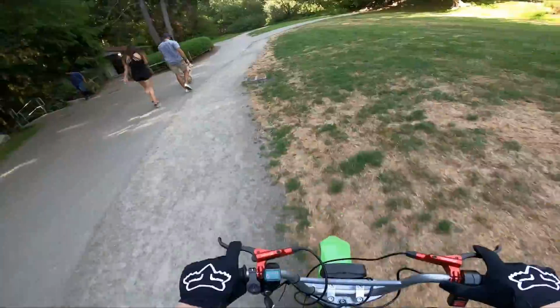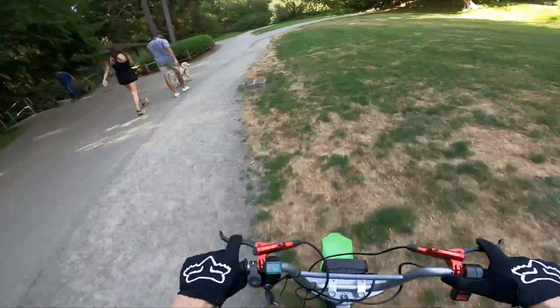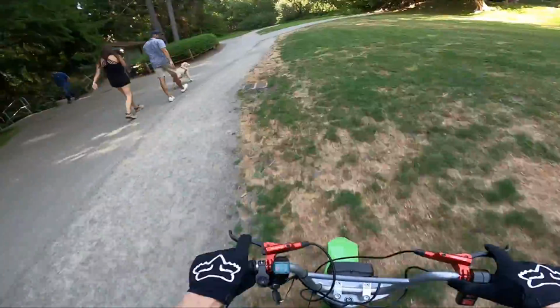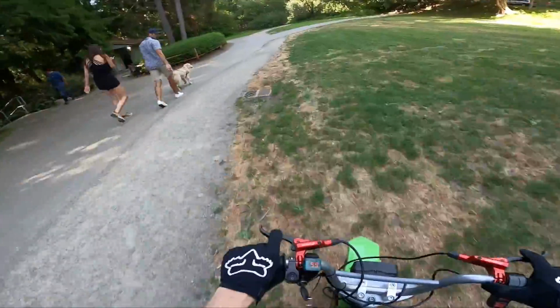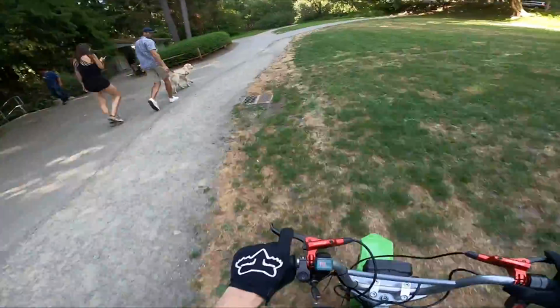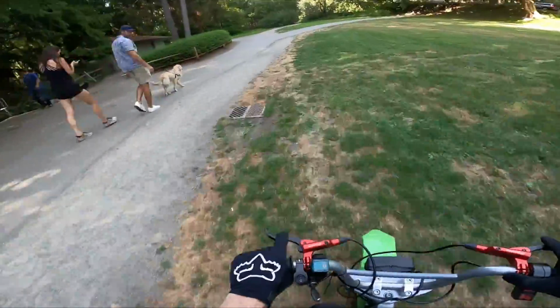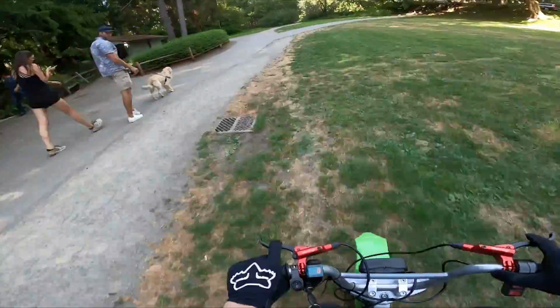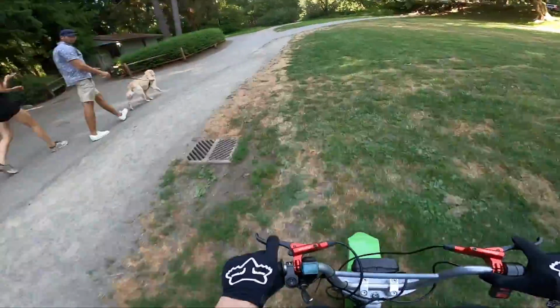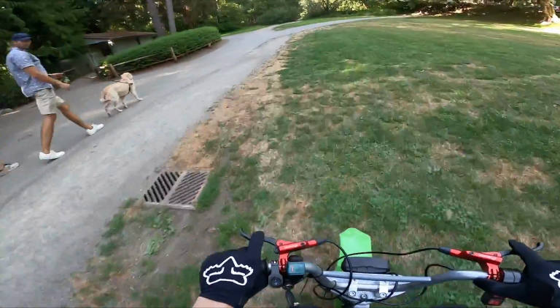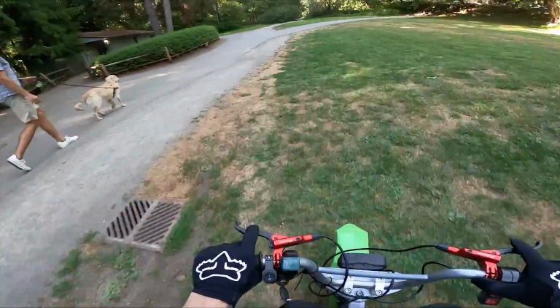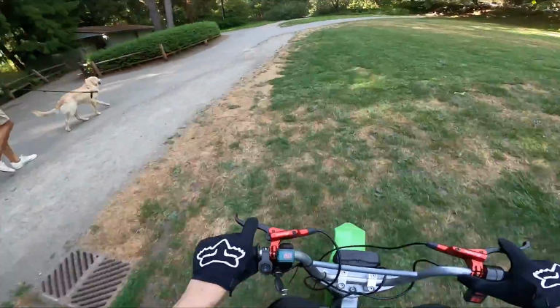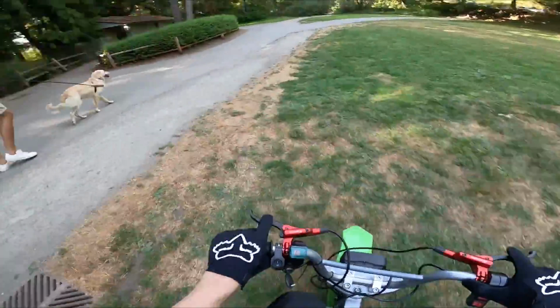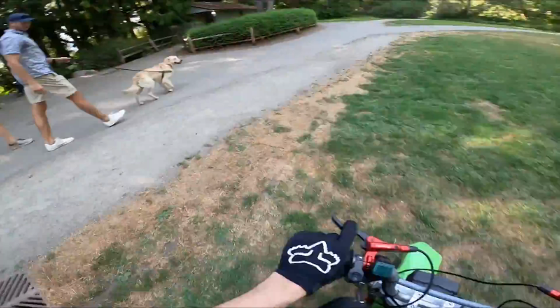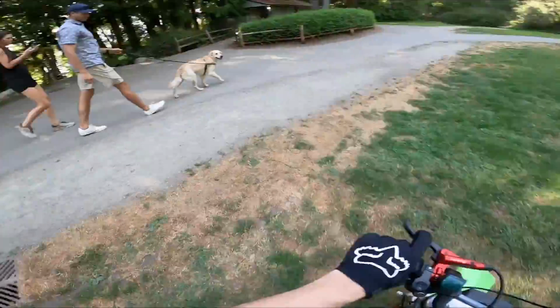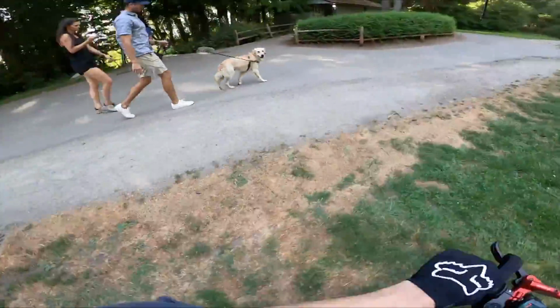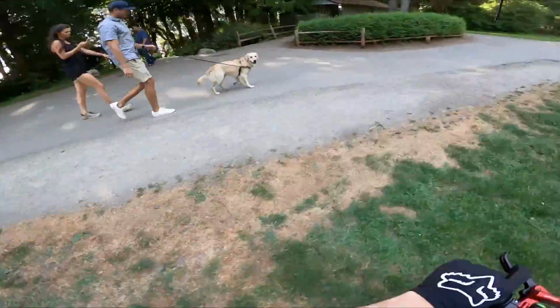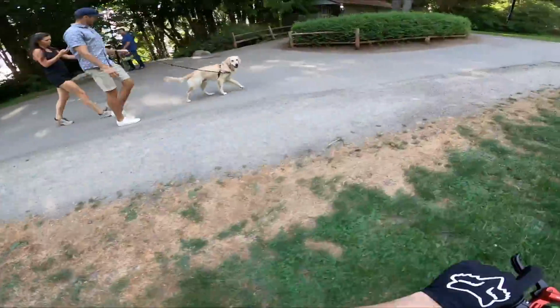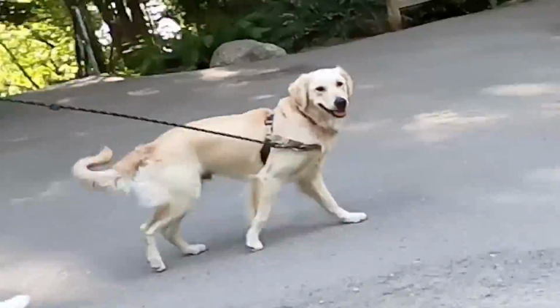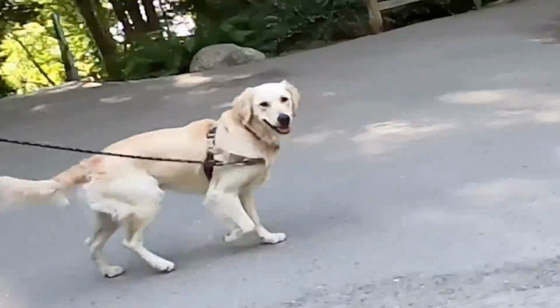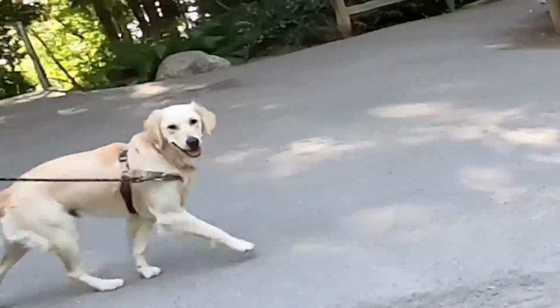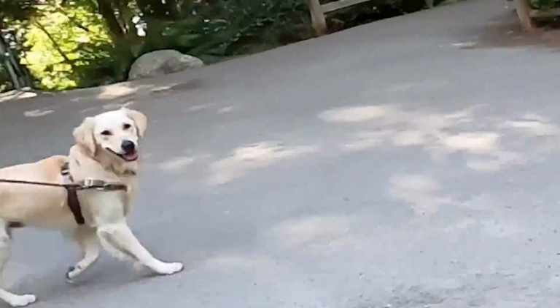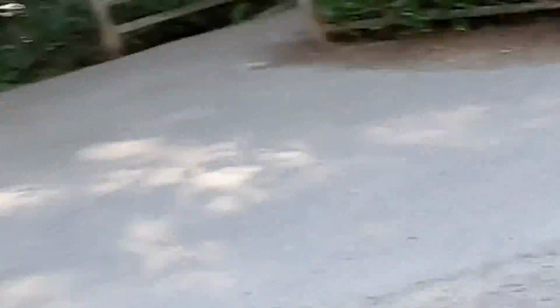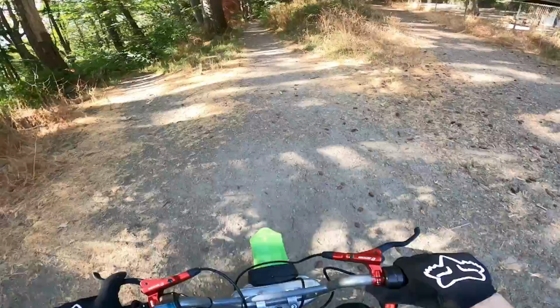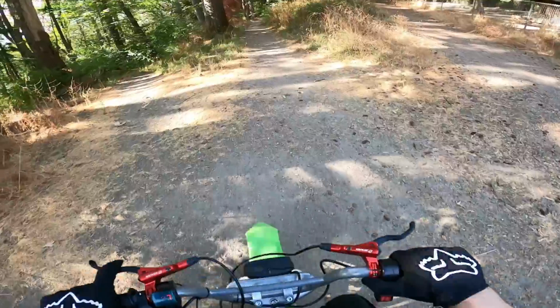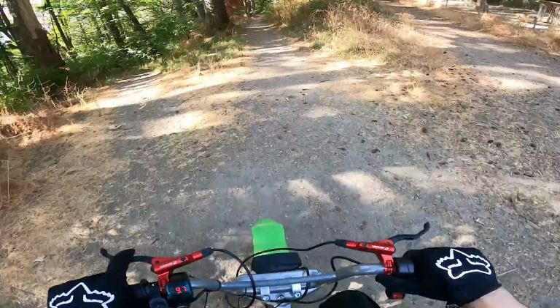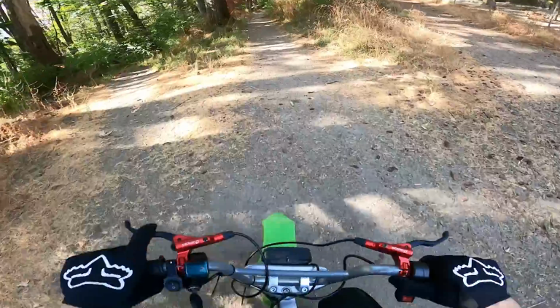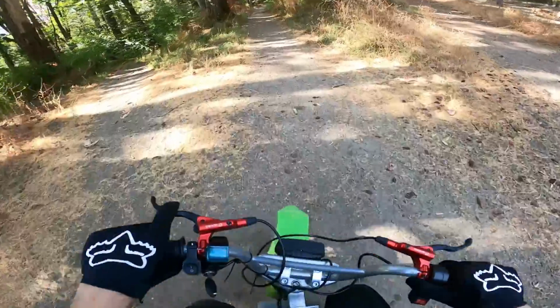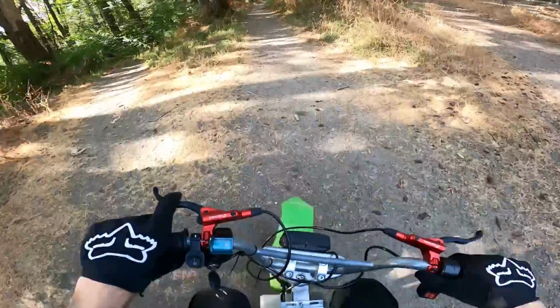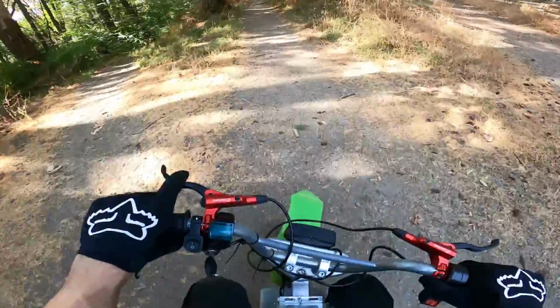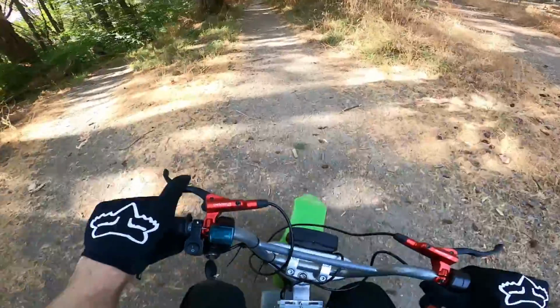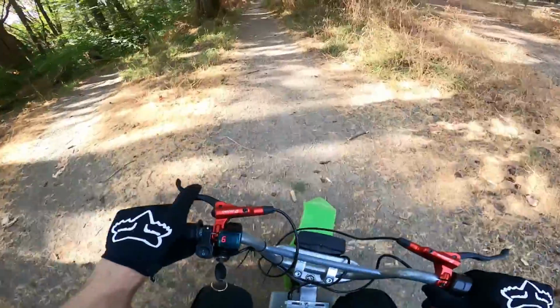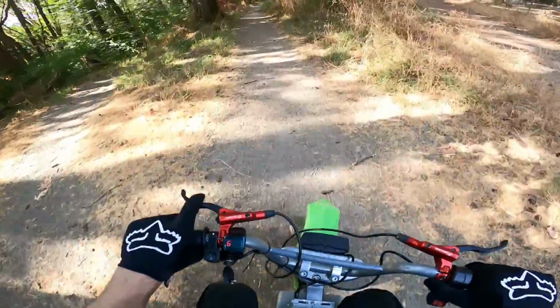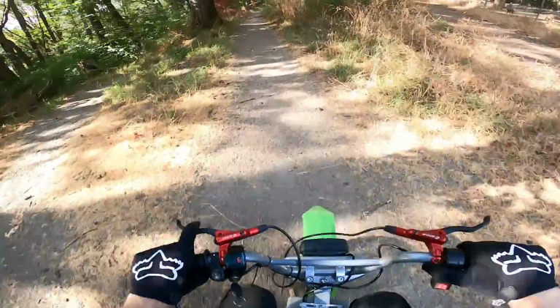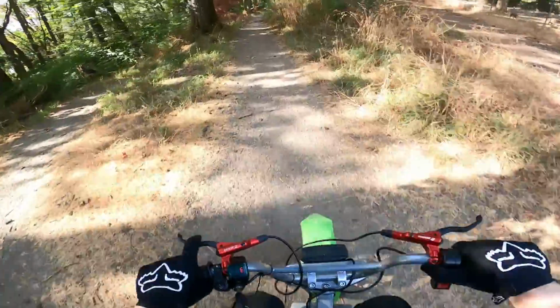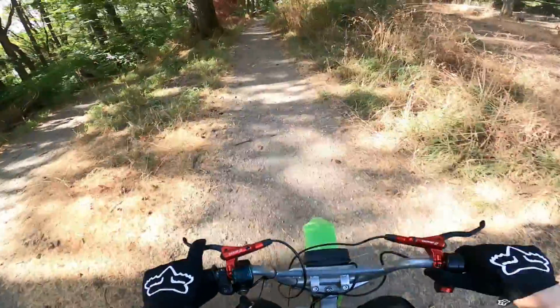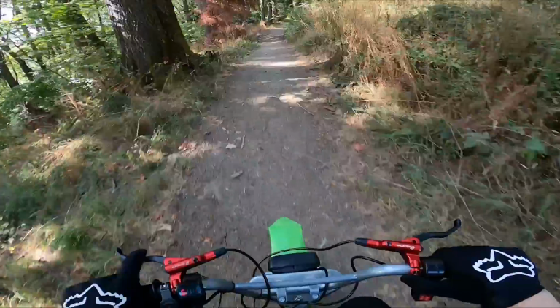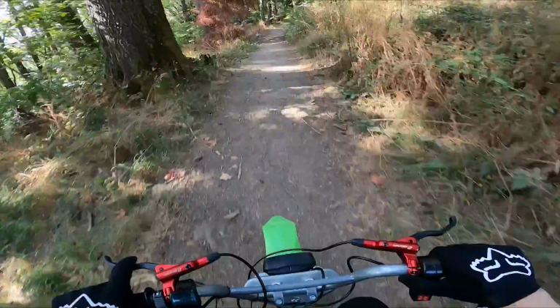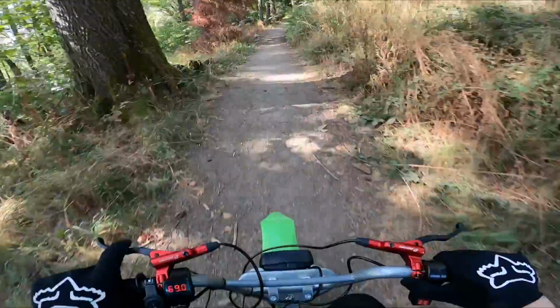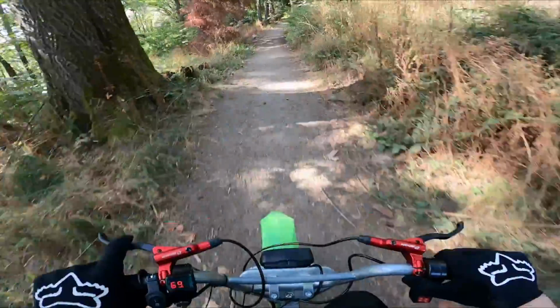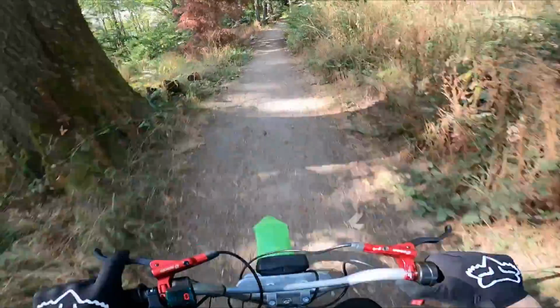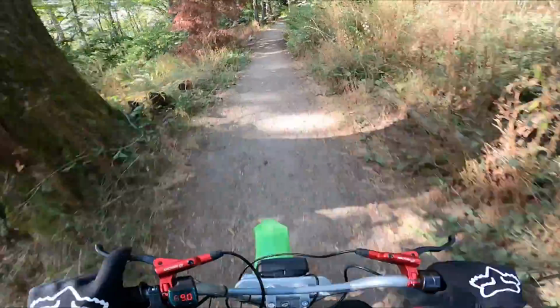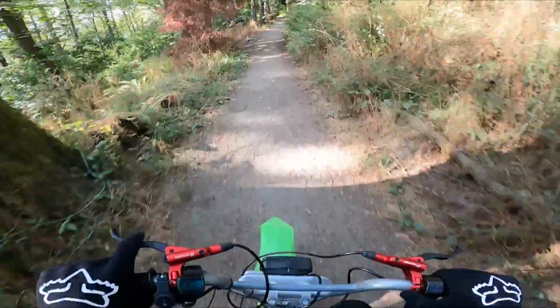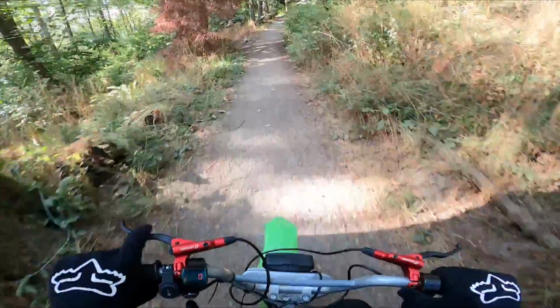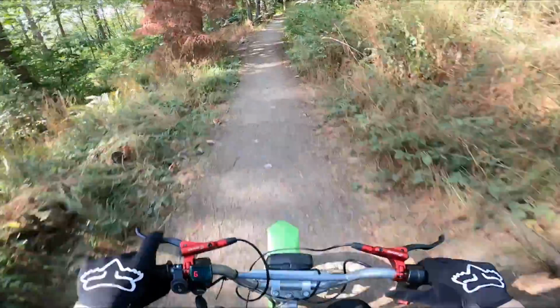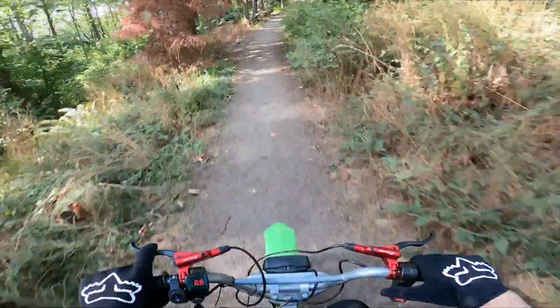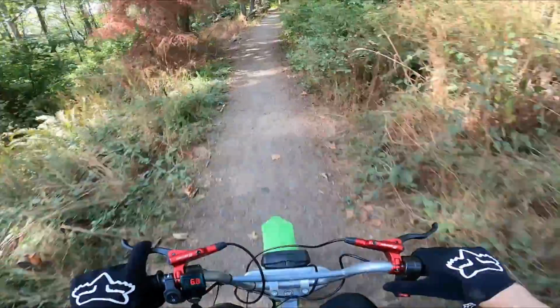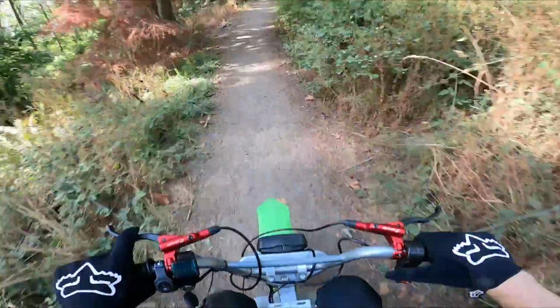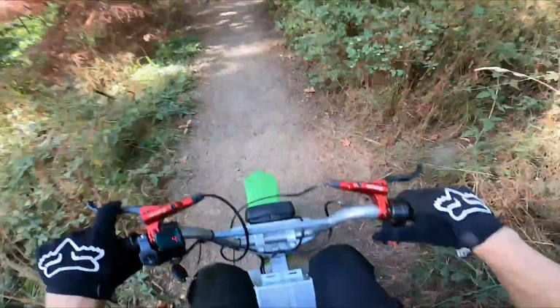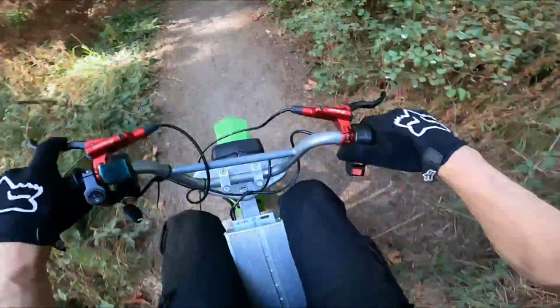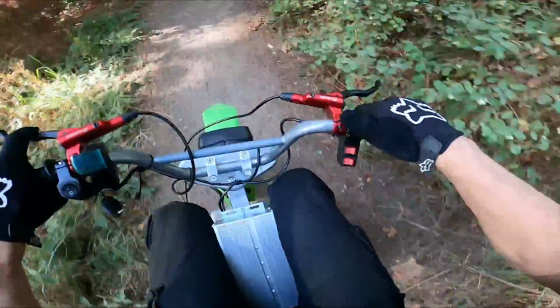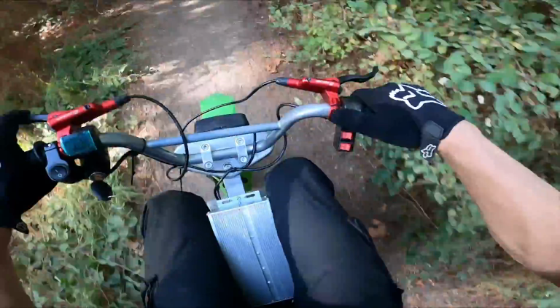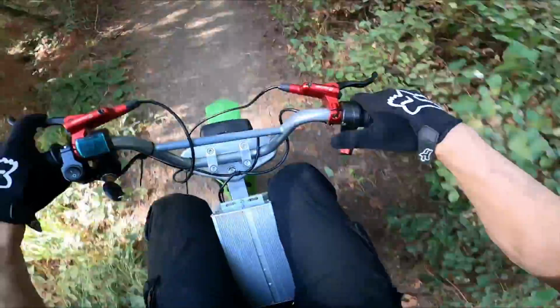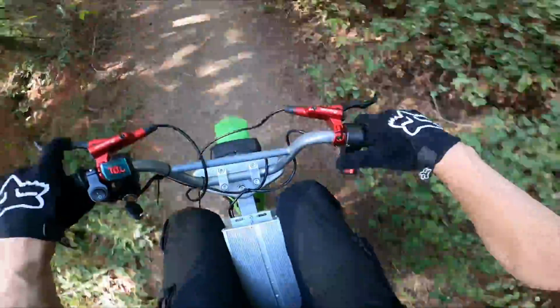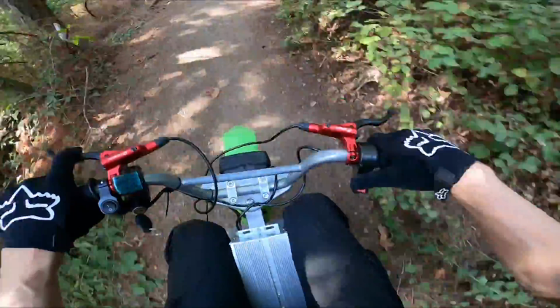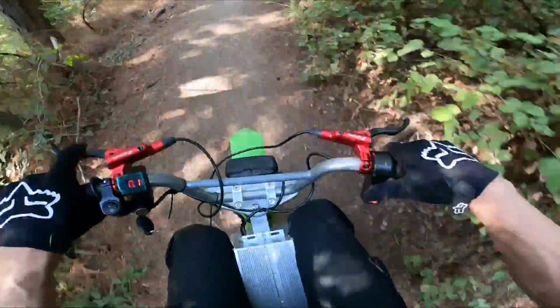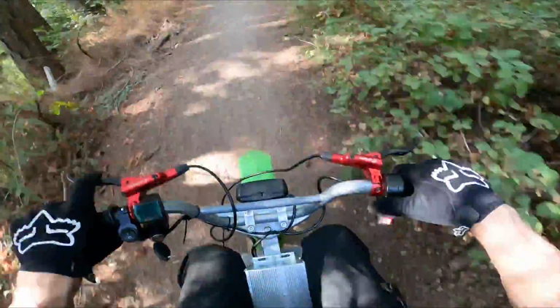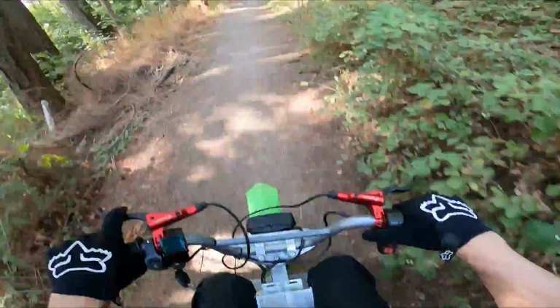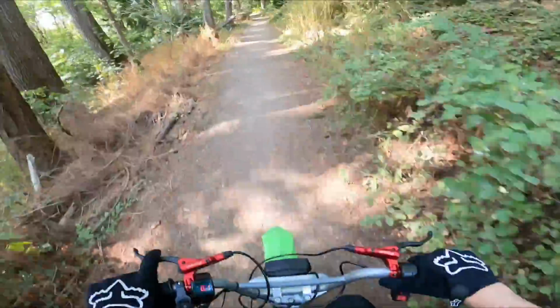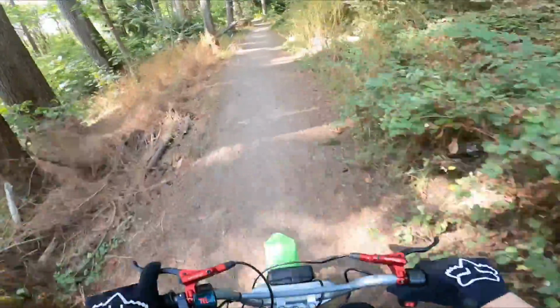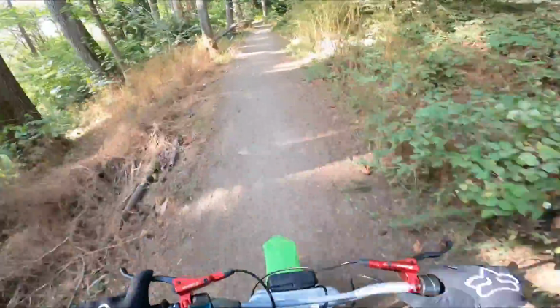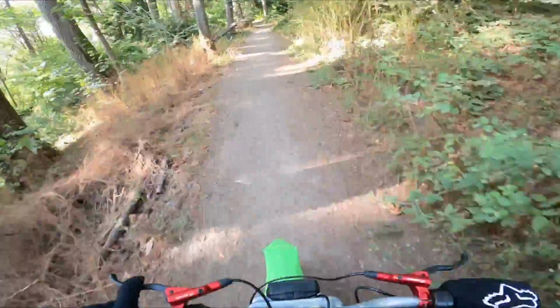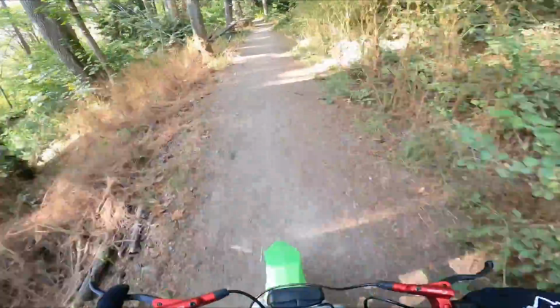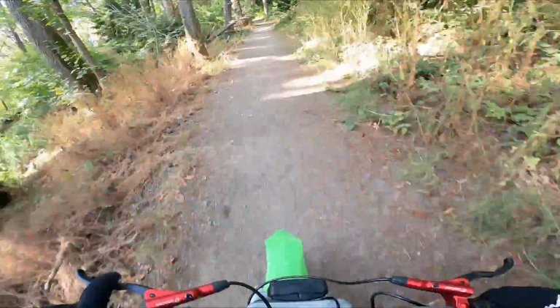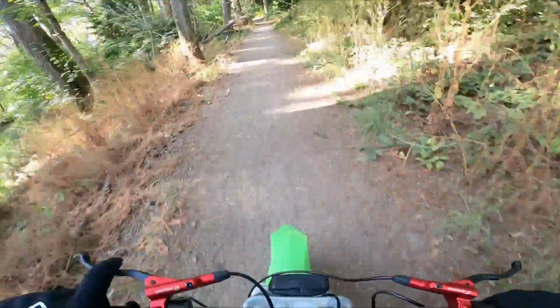I'm going to be respectful of the doggy. Mode two — let's get it.